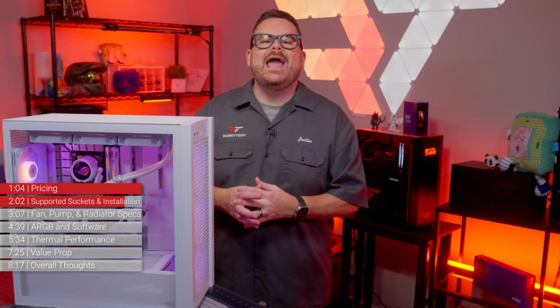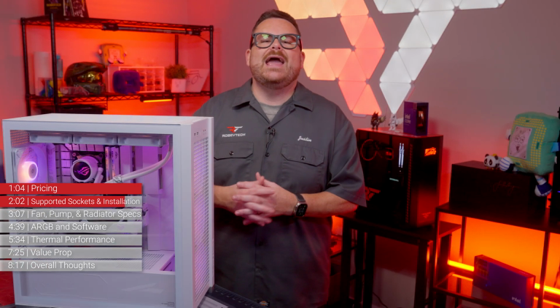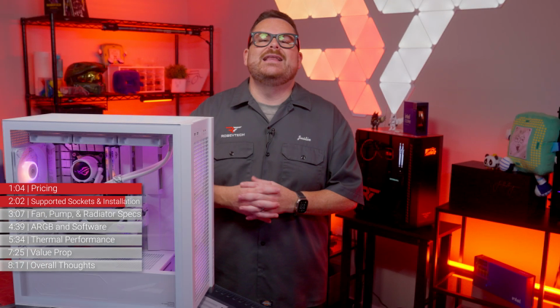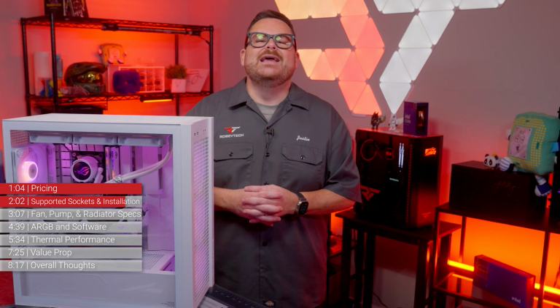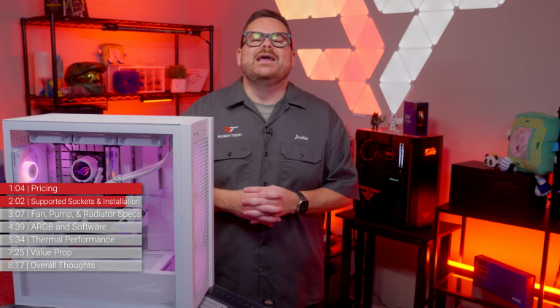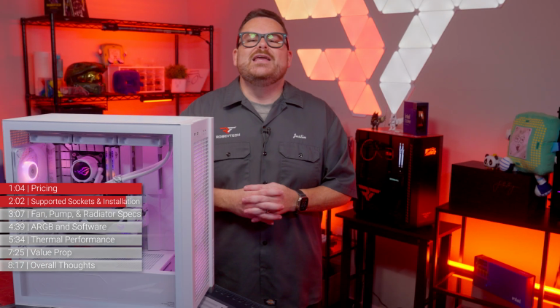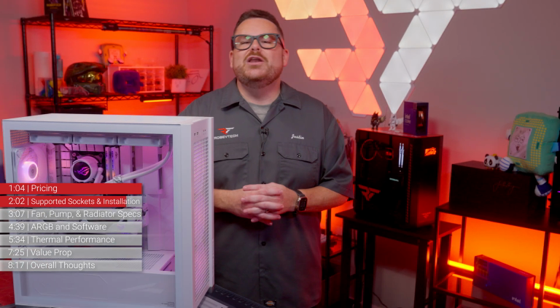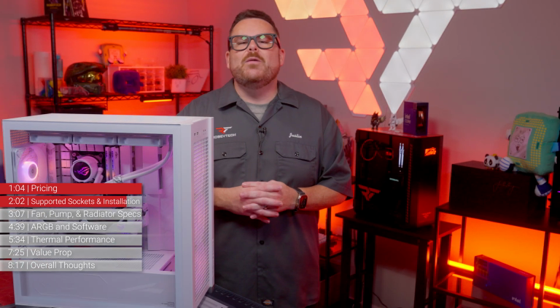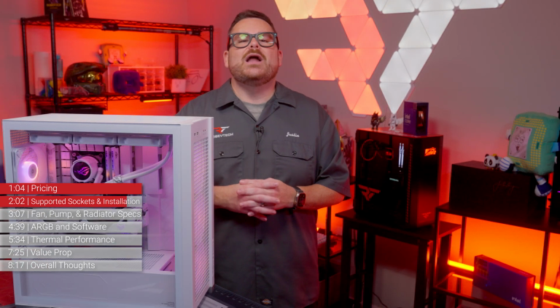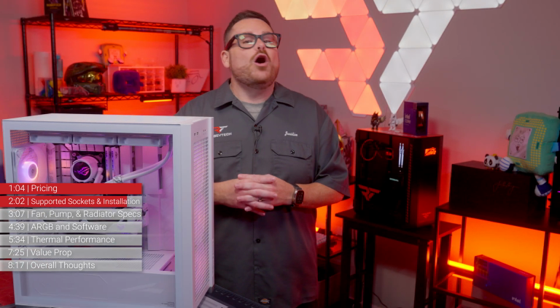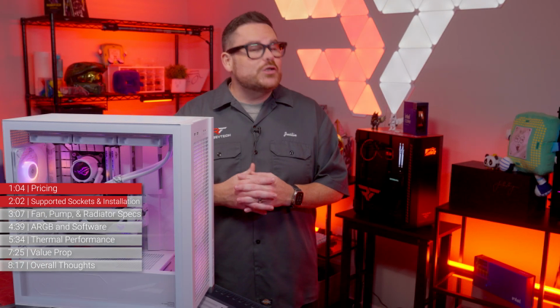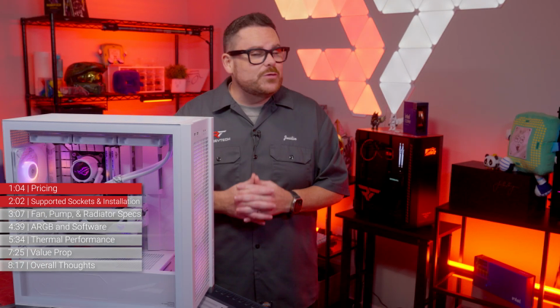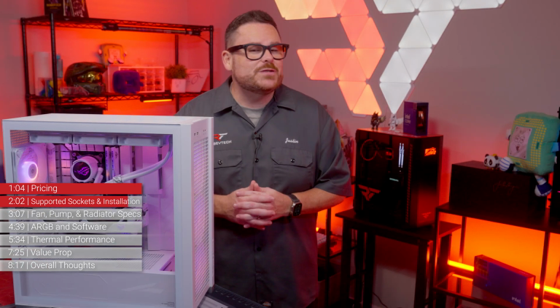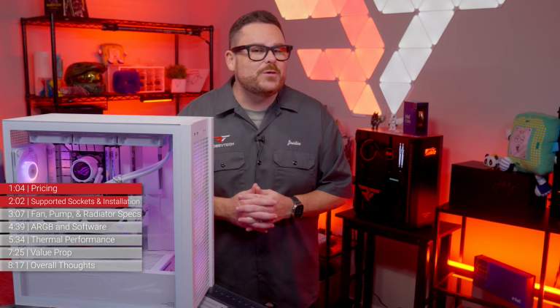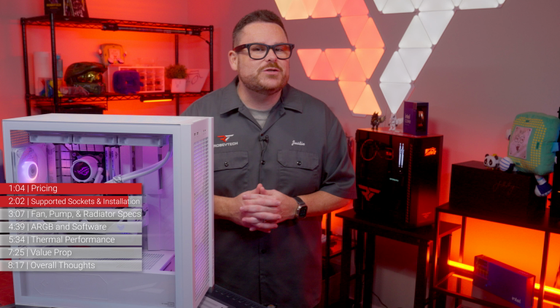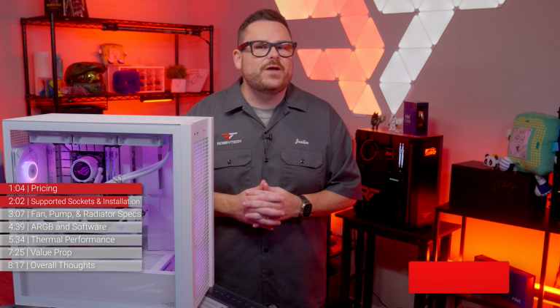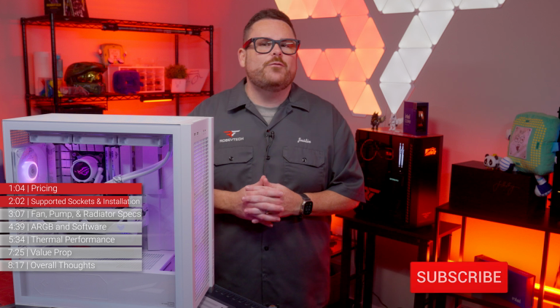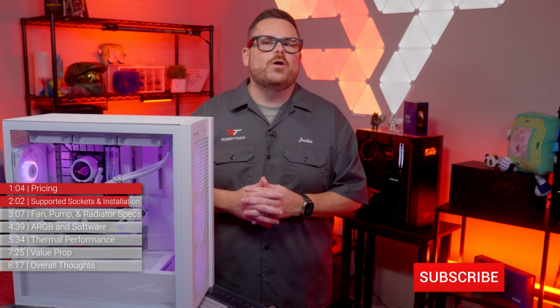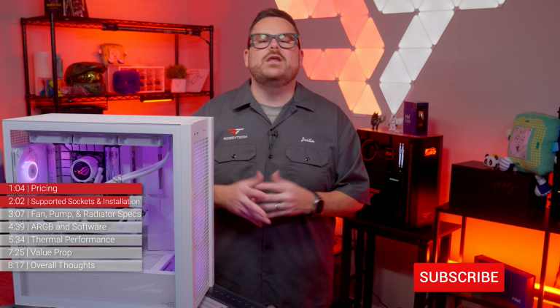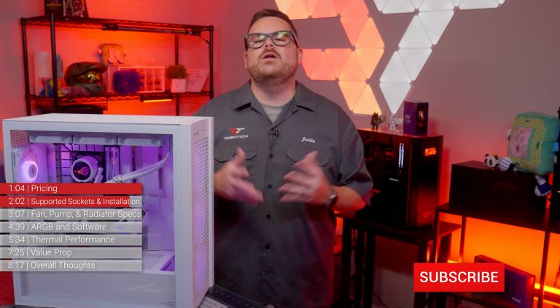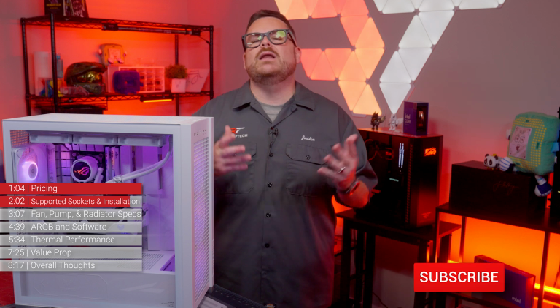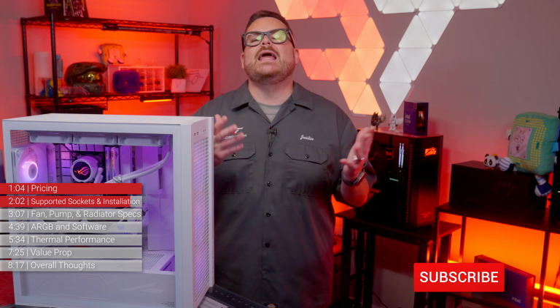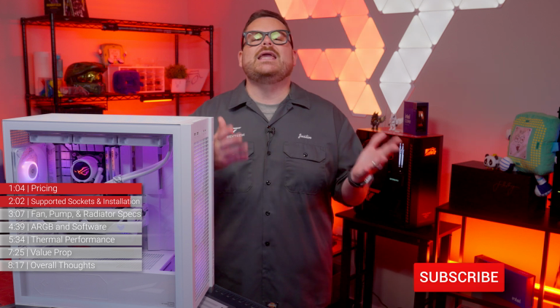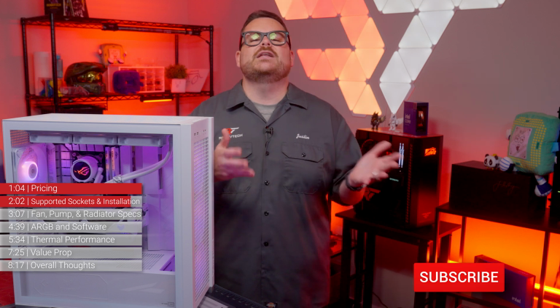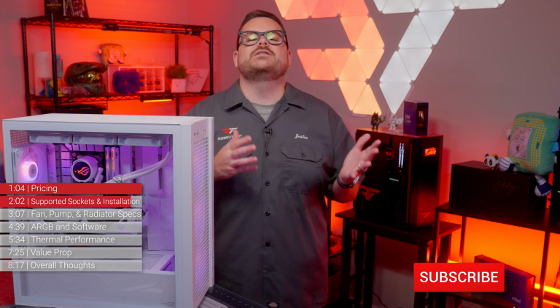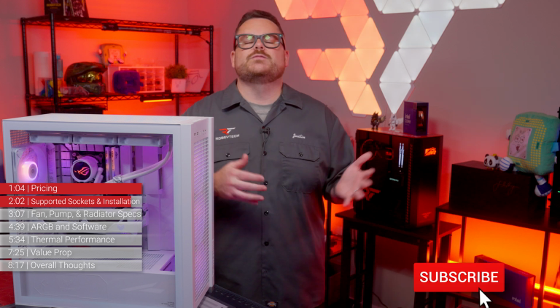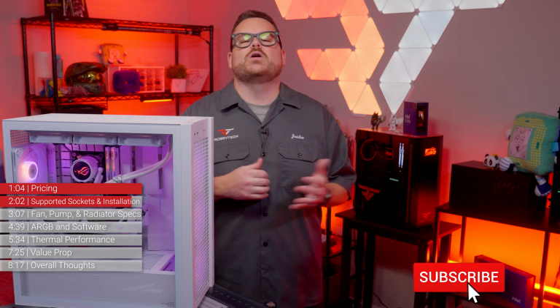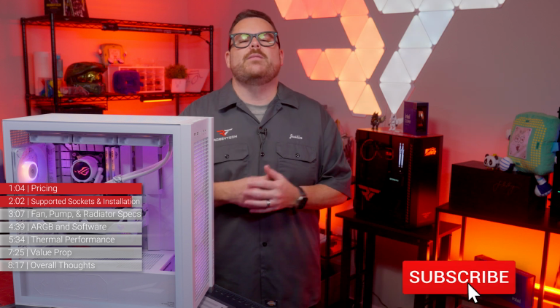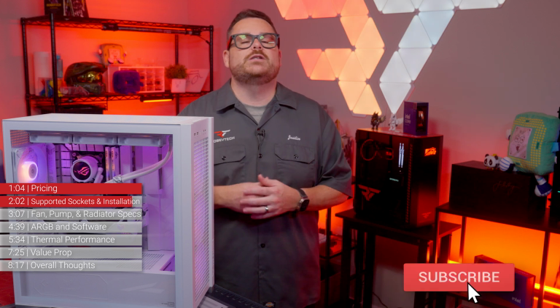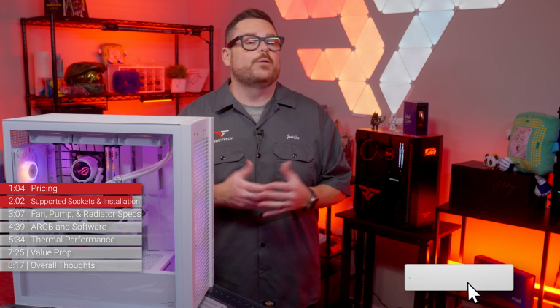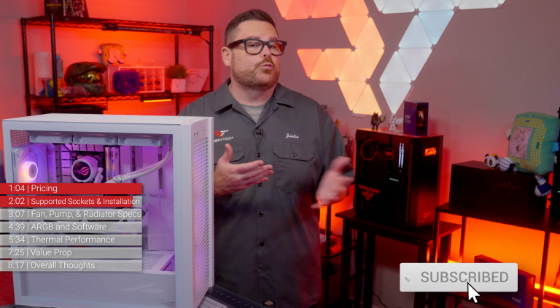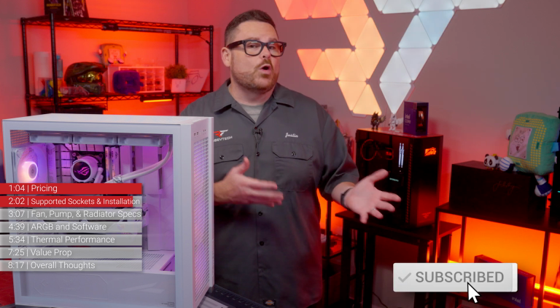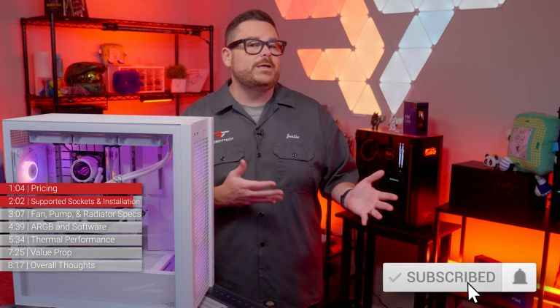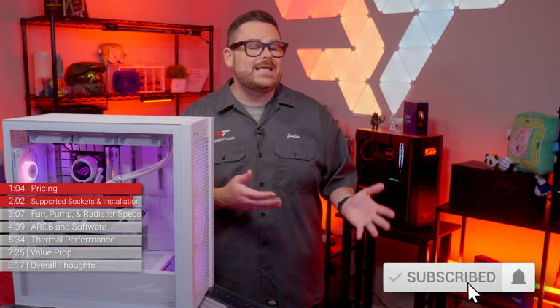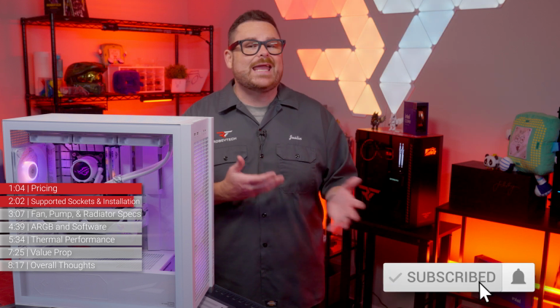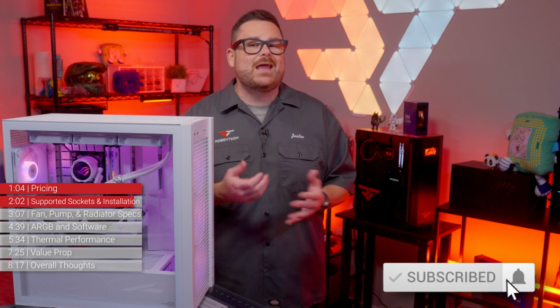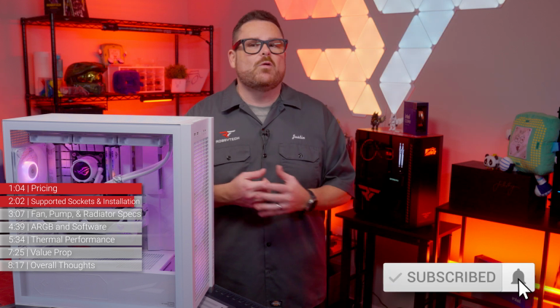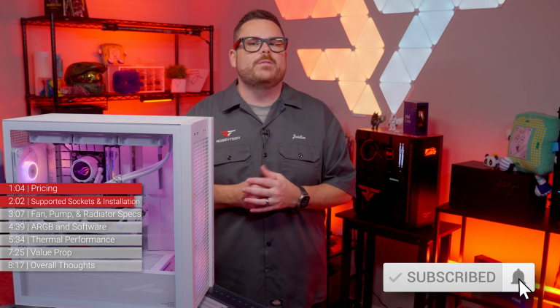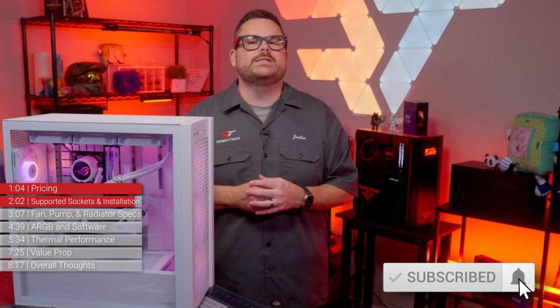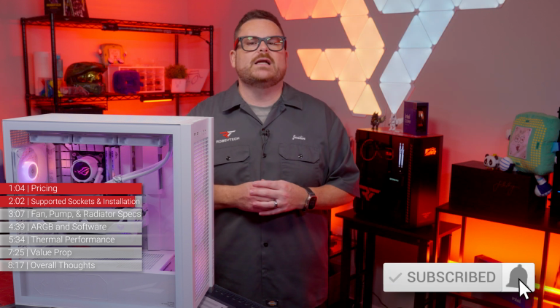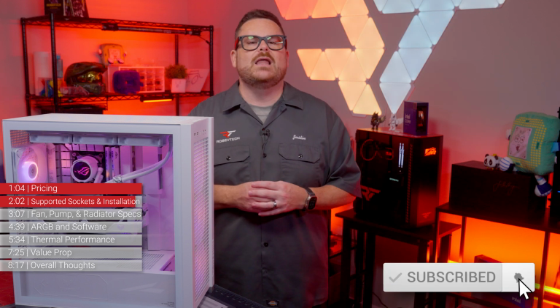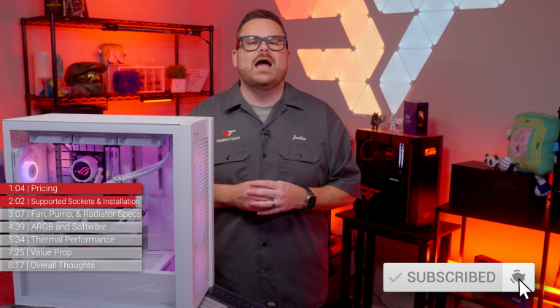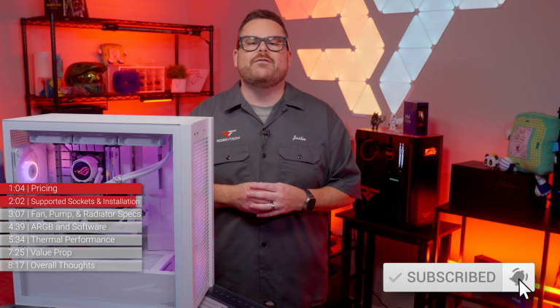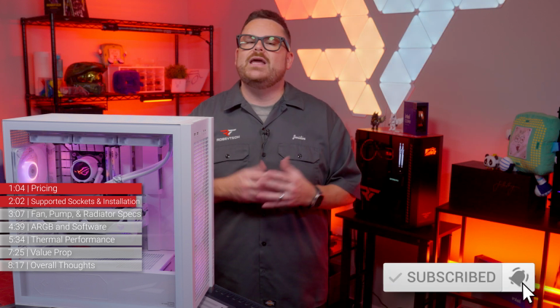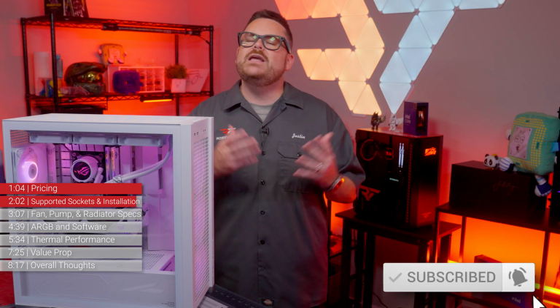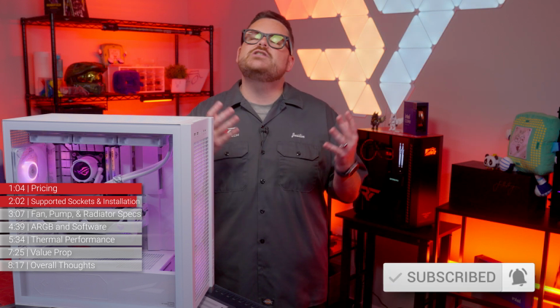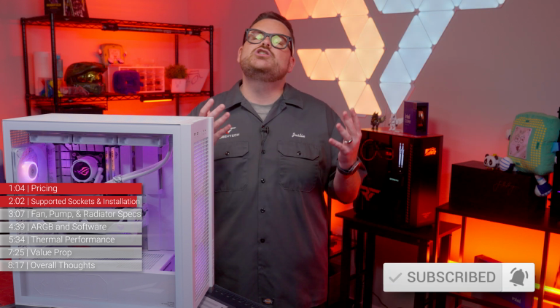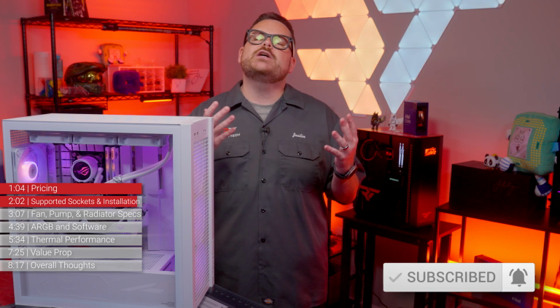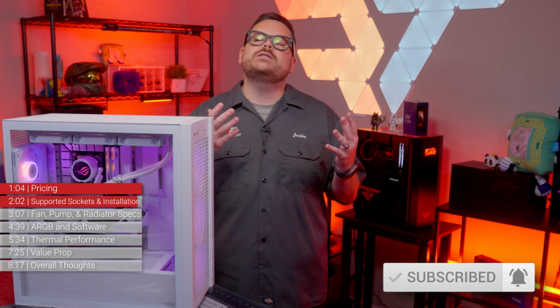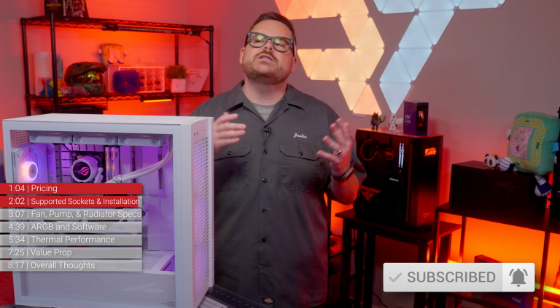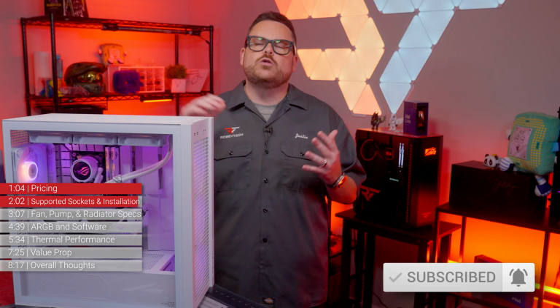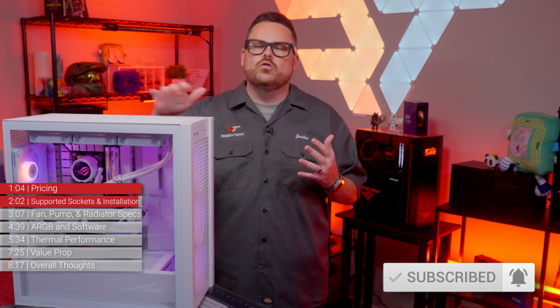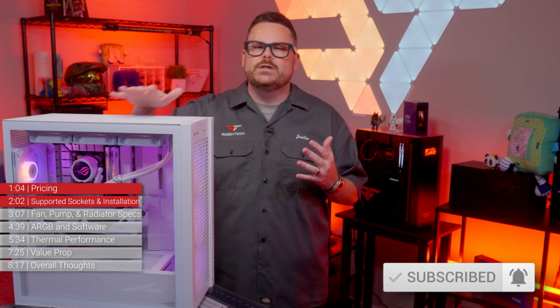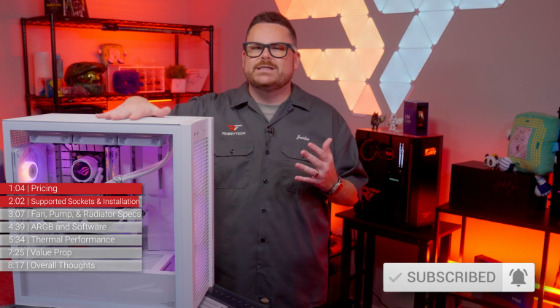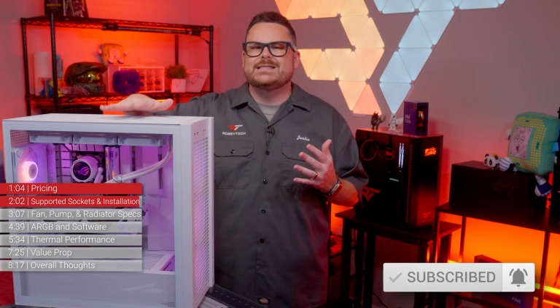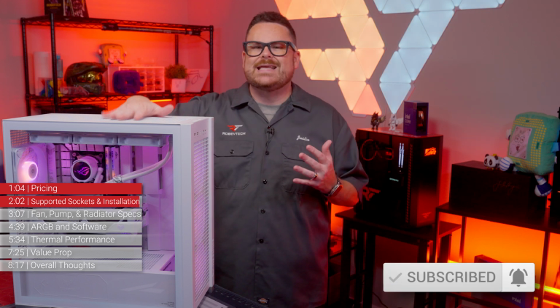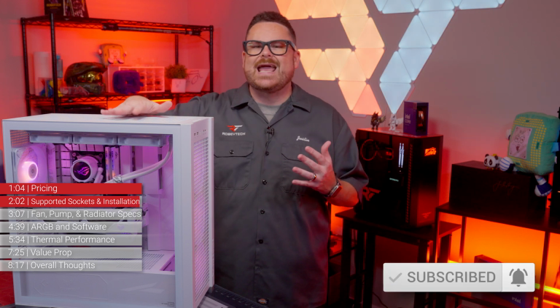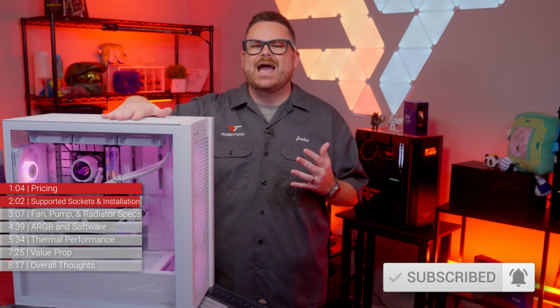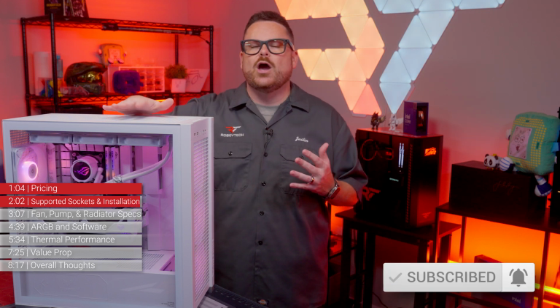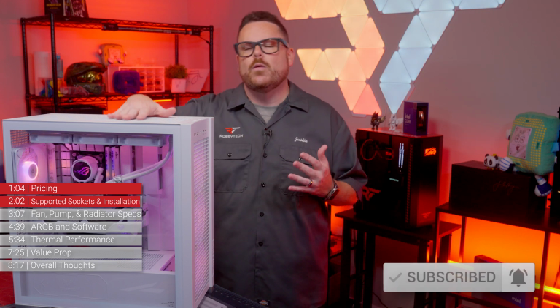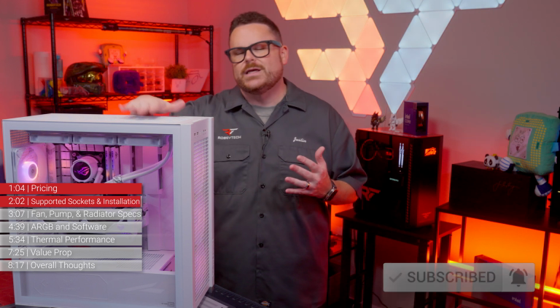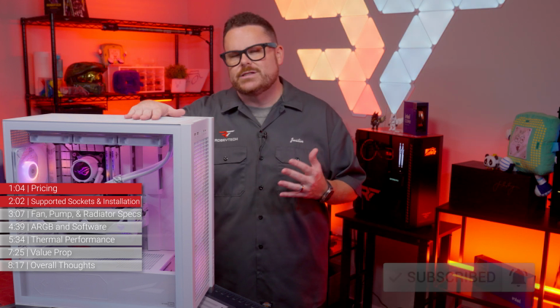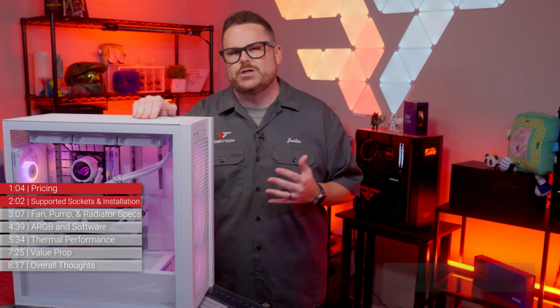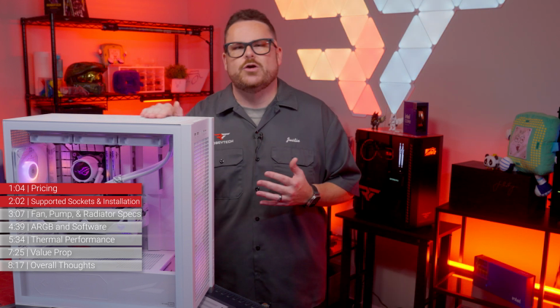And you know what also is pretty straightforward? Liking and subscribing to both Robitech and Robitech Live — it's just as cool as this AIO.